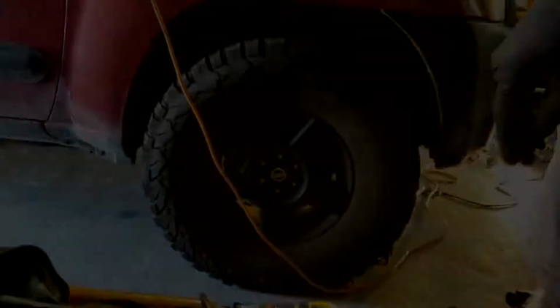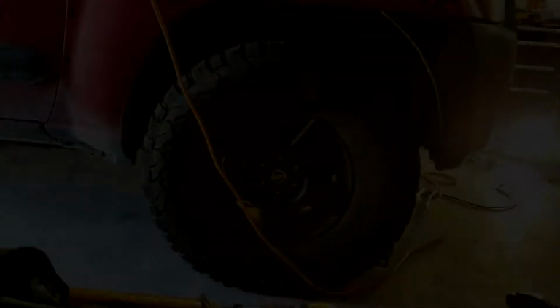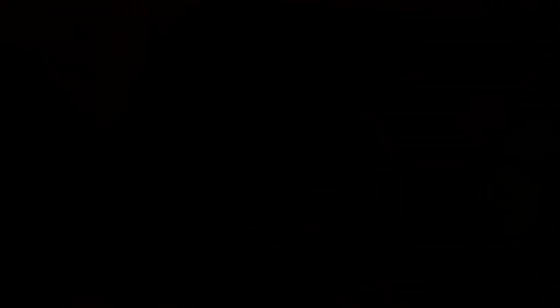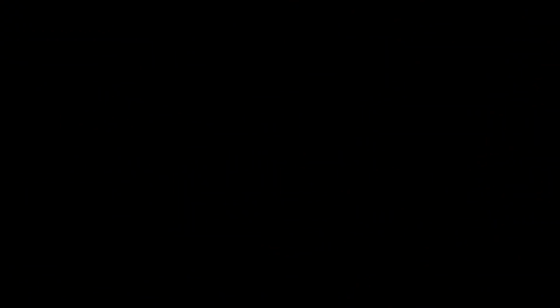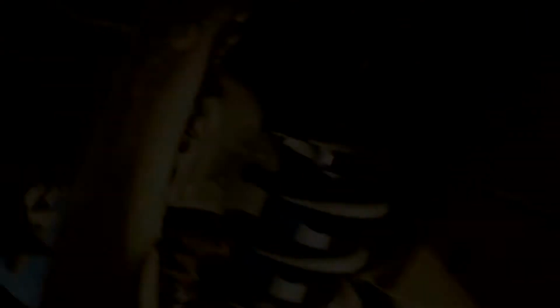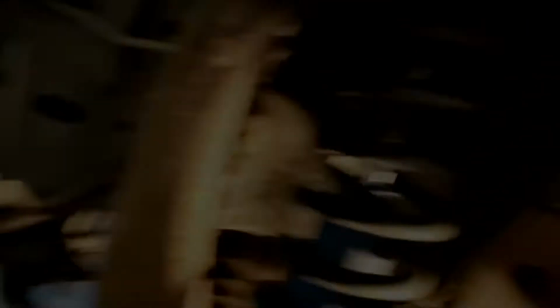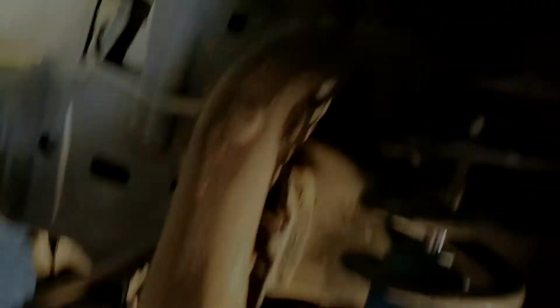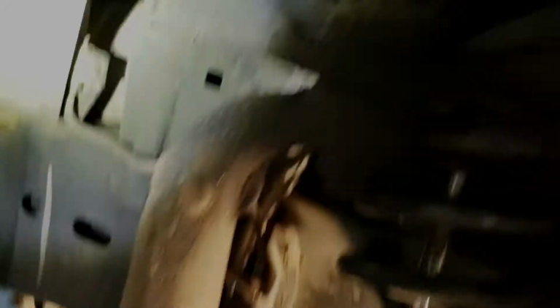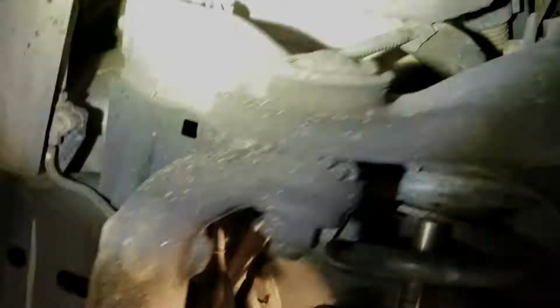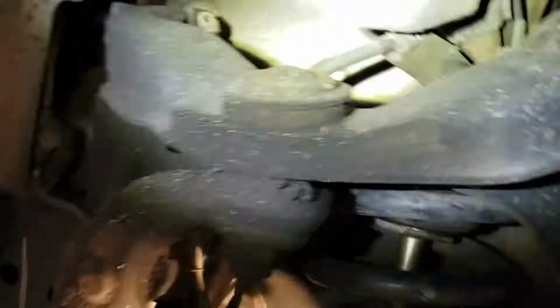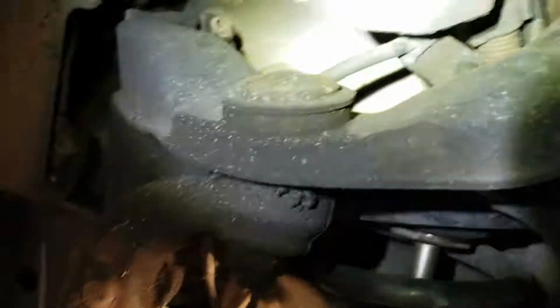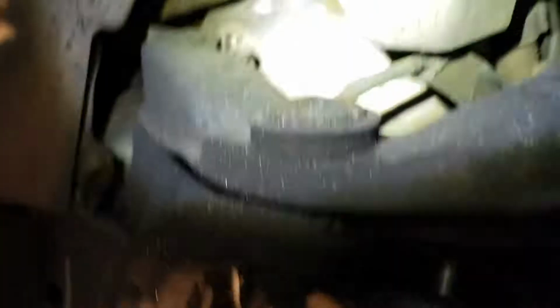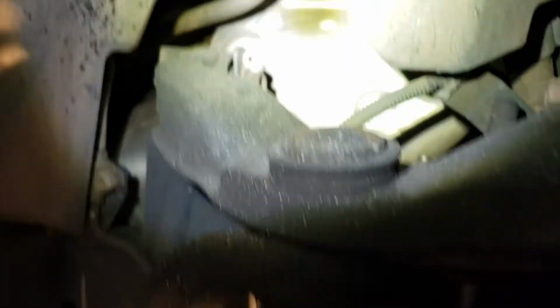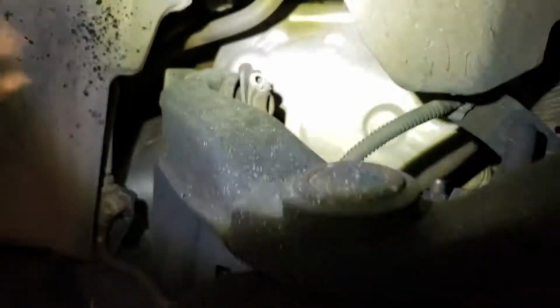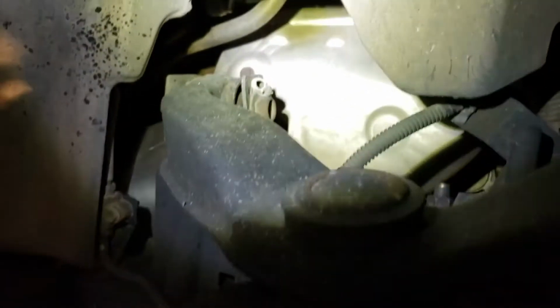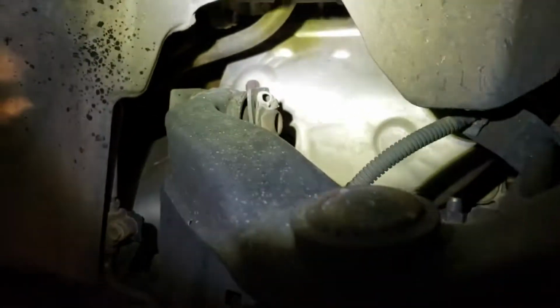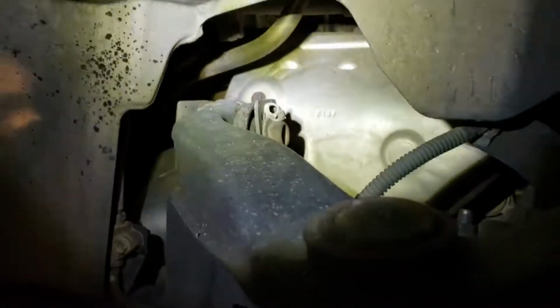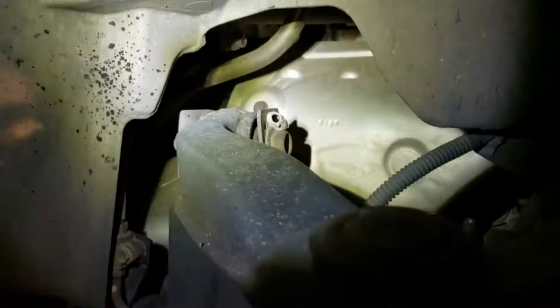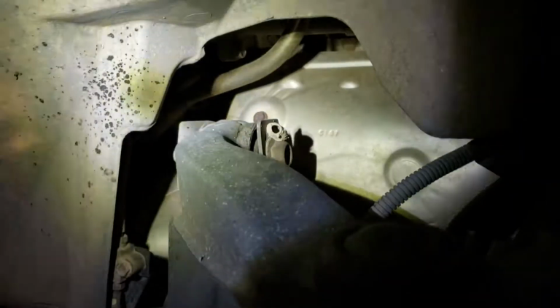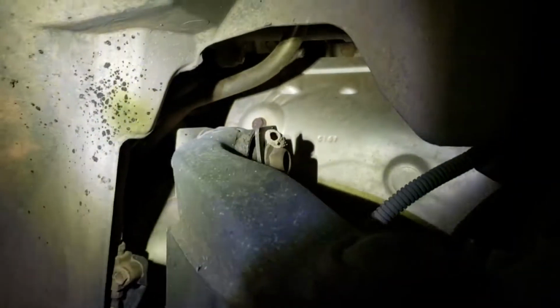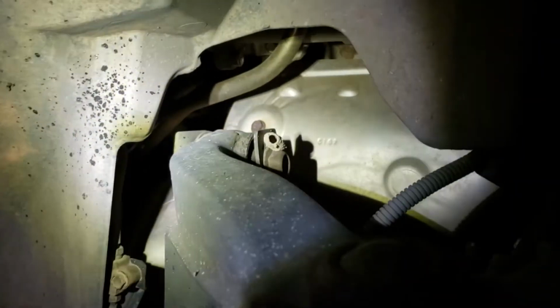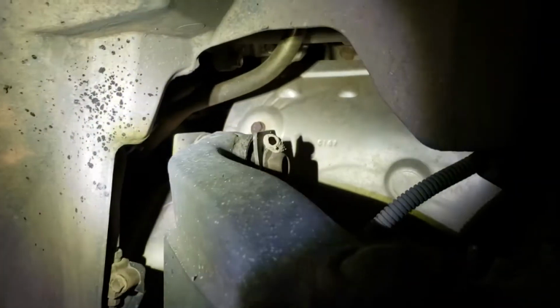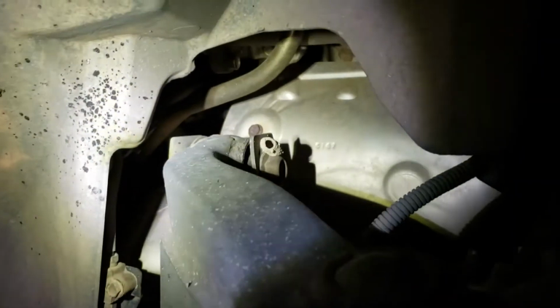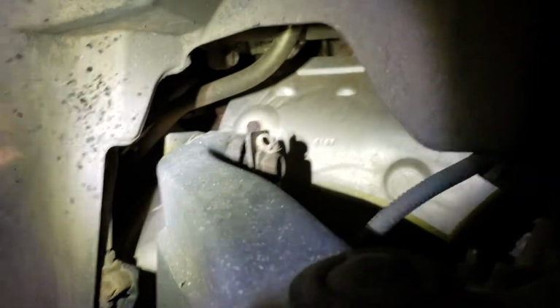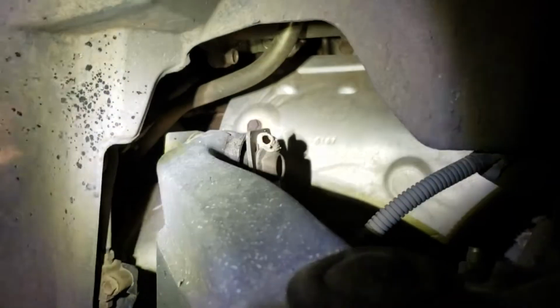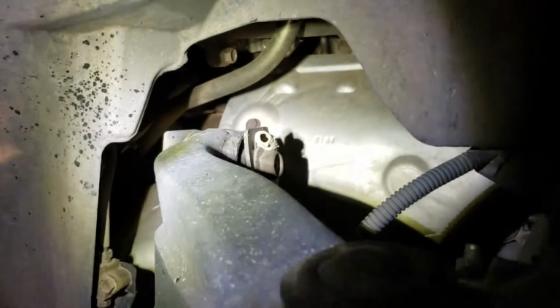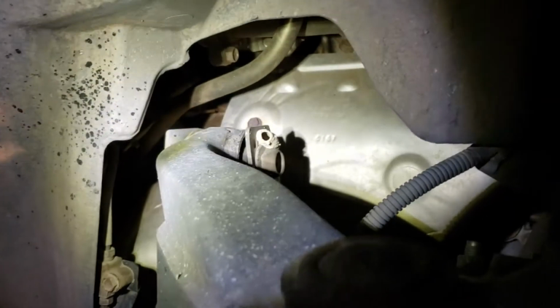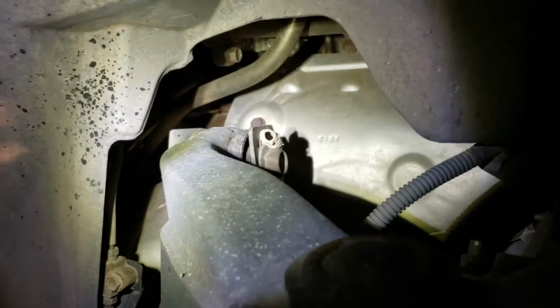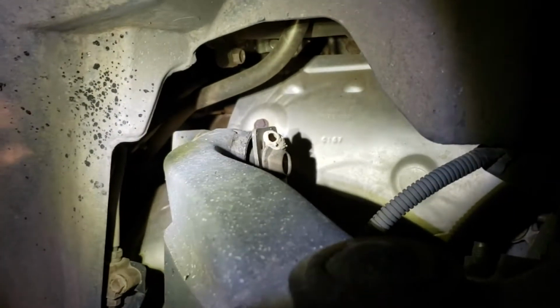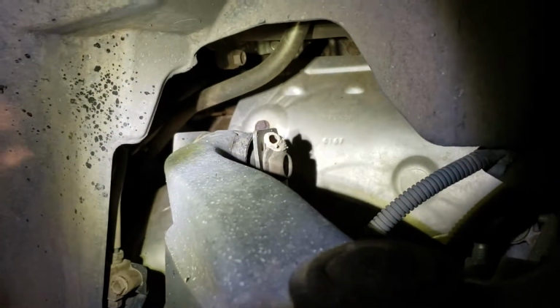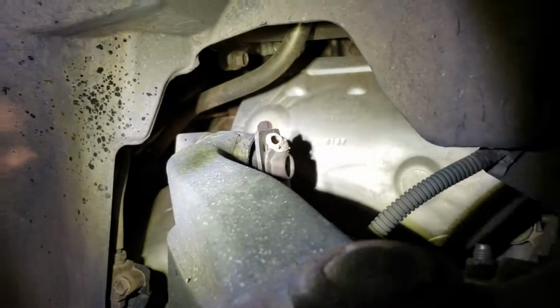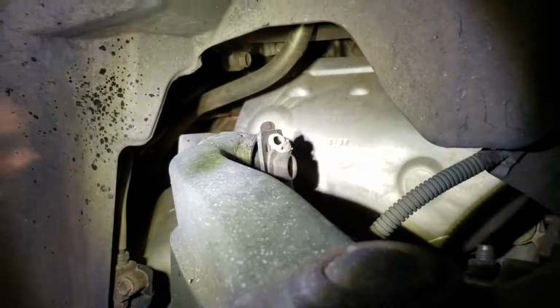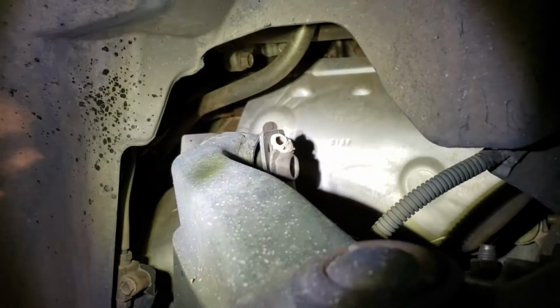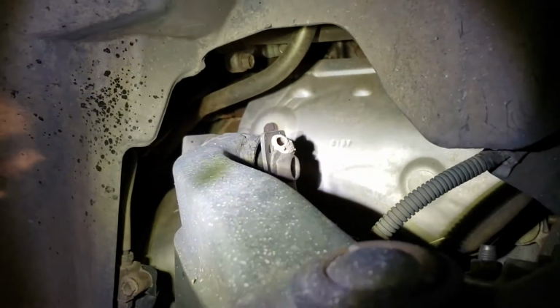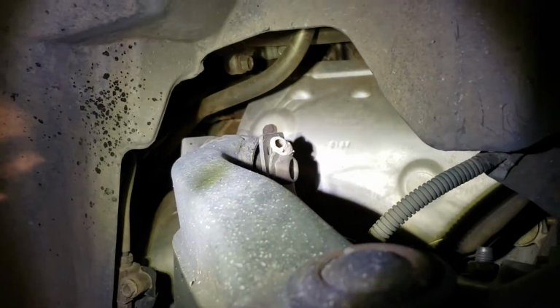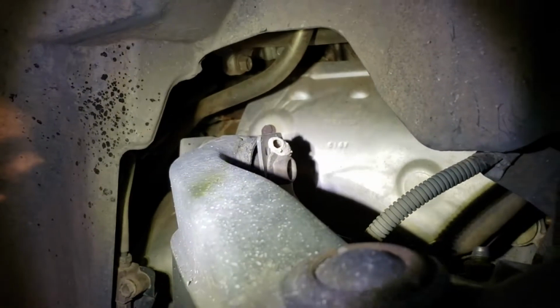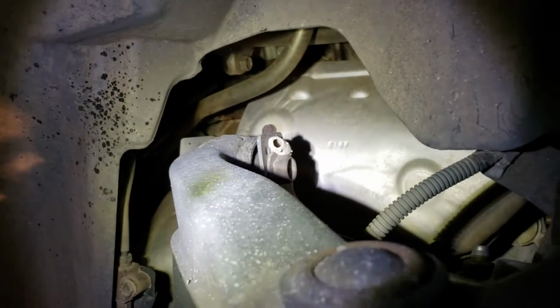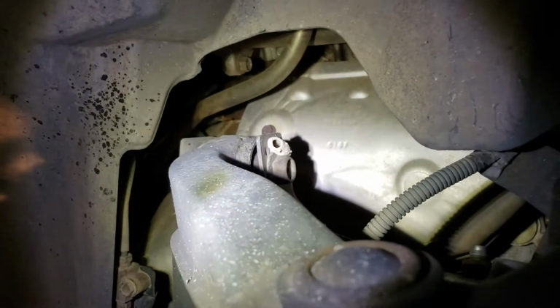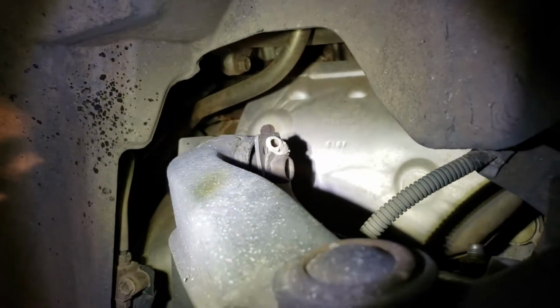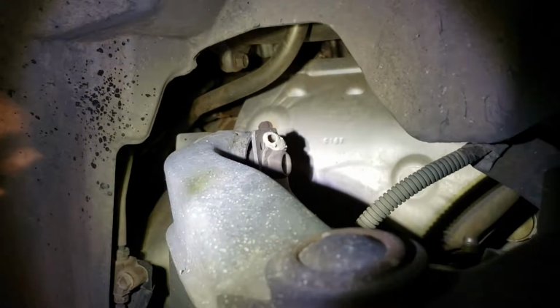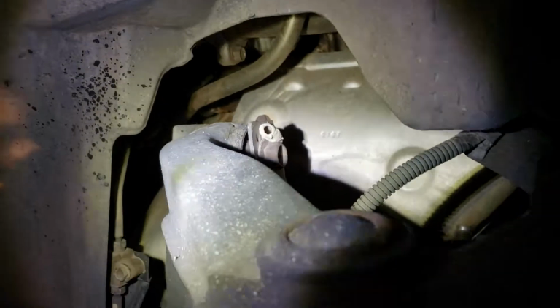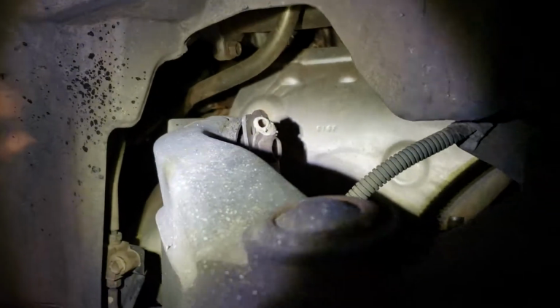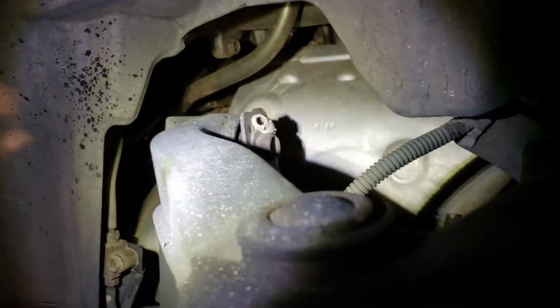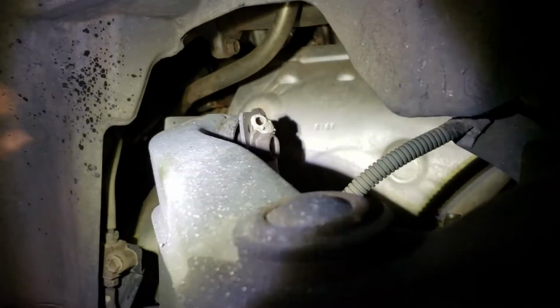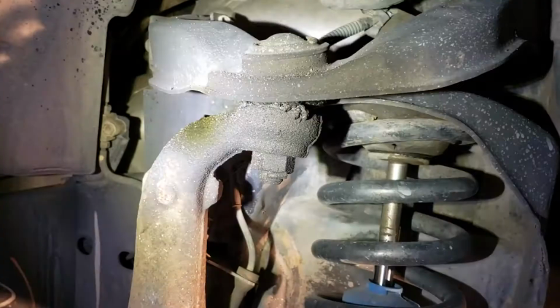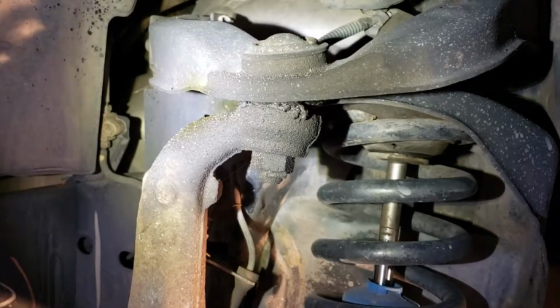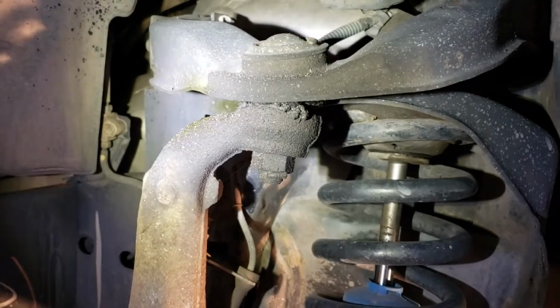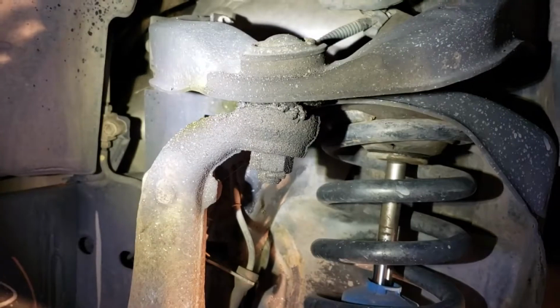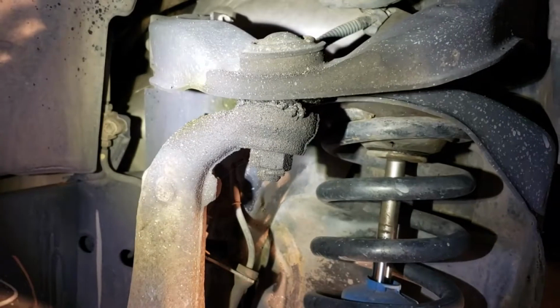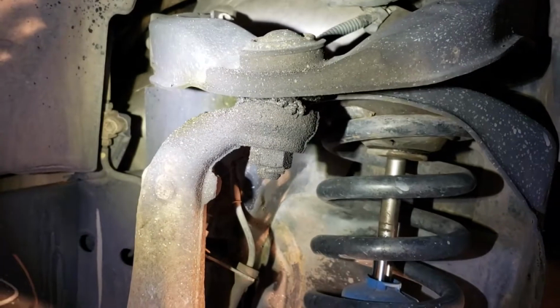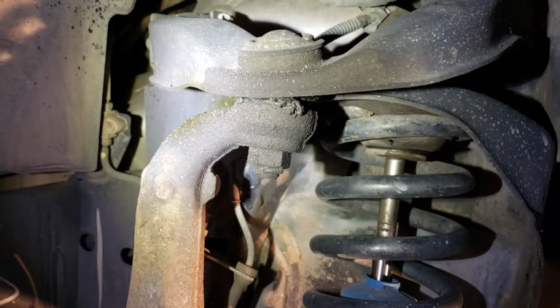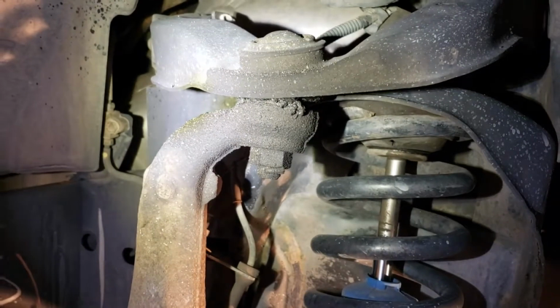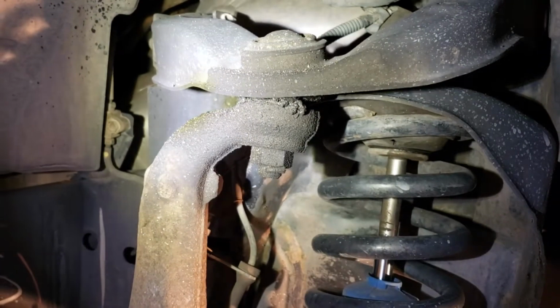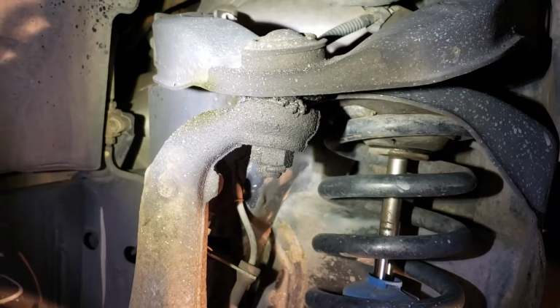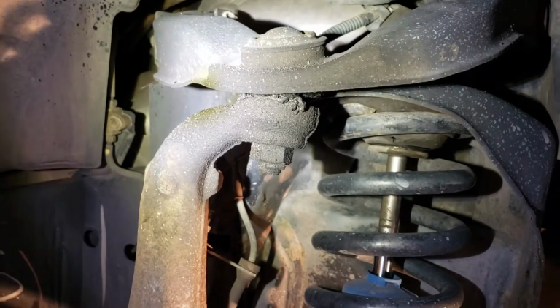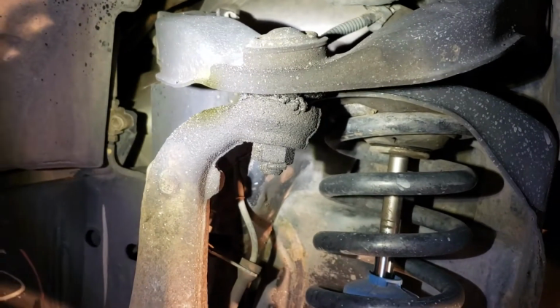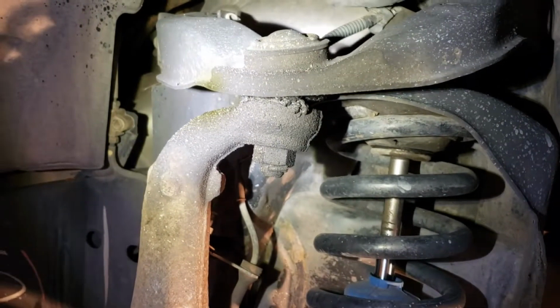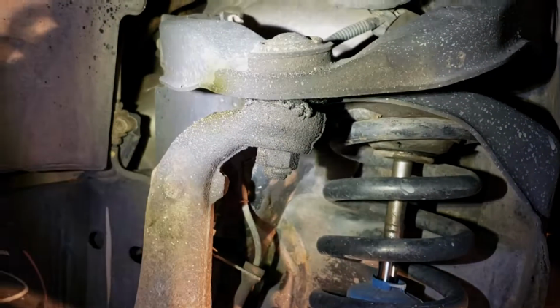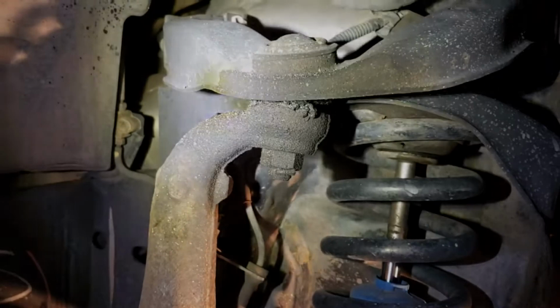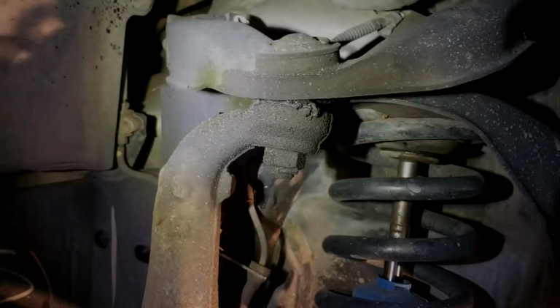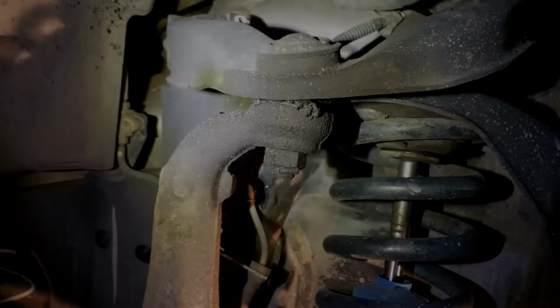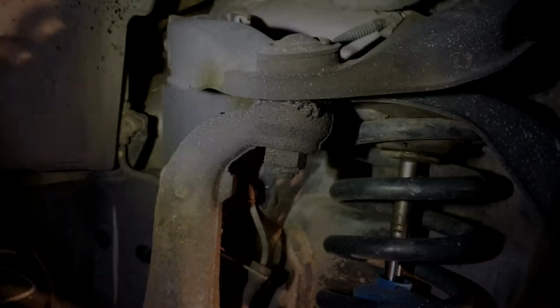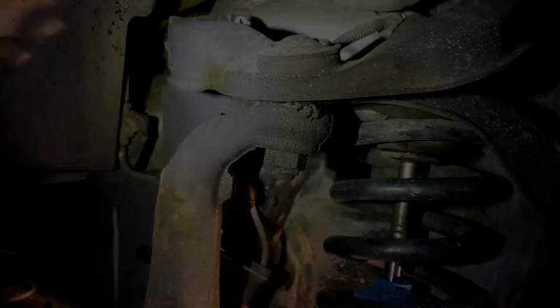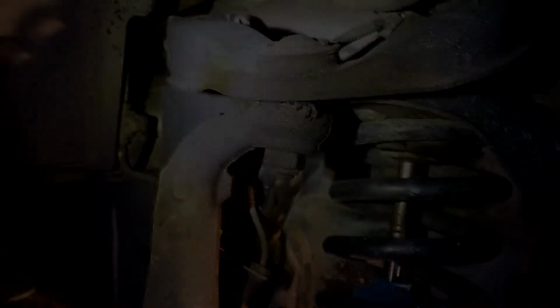I found a nest or a beehive or something. We're going to do pretty much the same thing with the passenger side, except we don't need to remove the steering column.